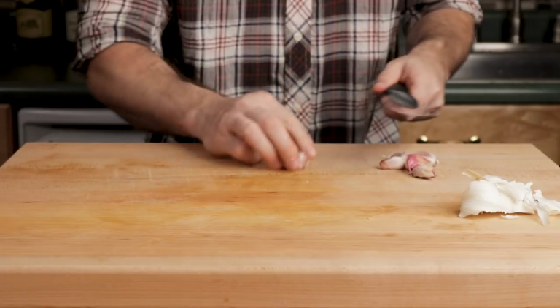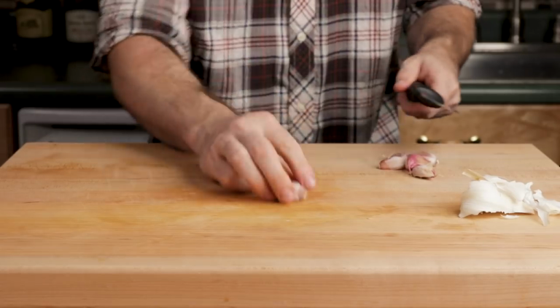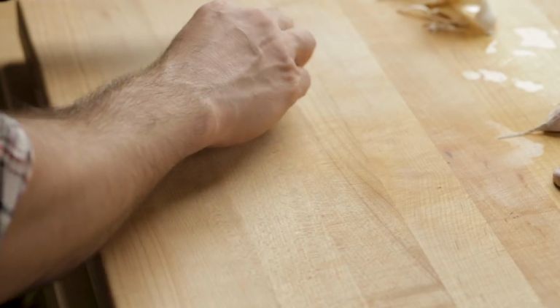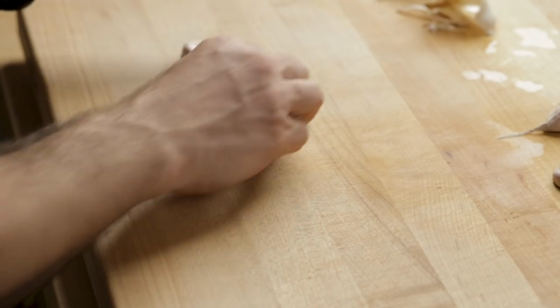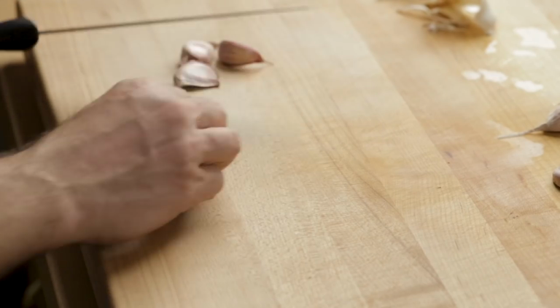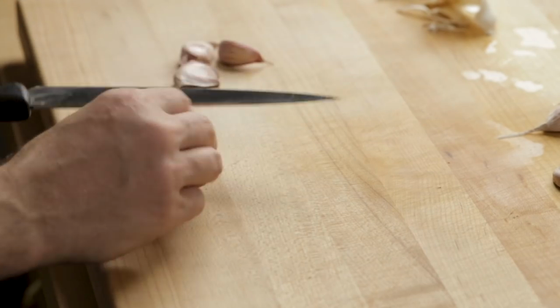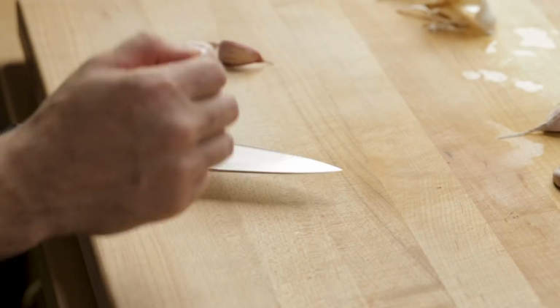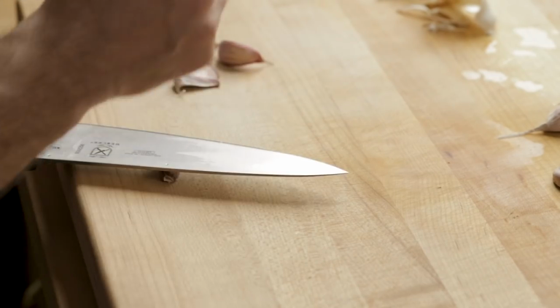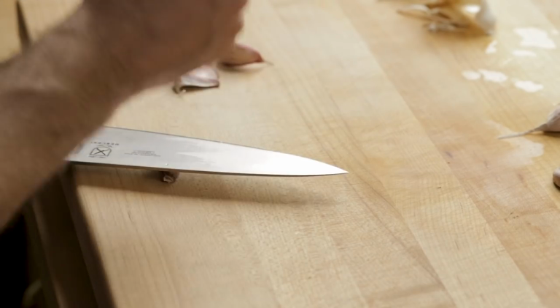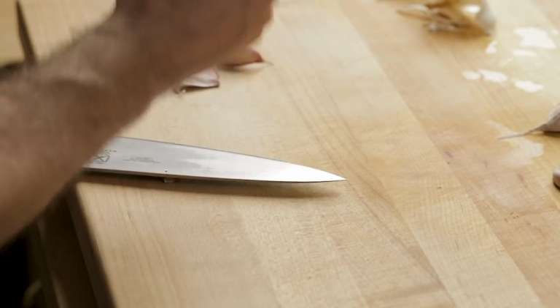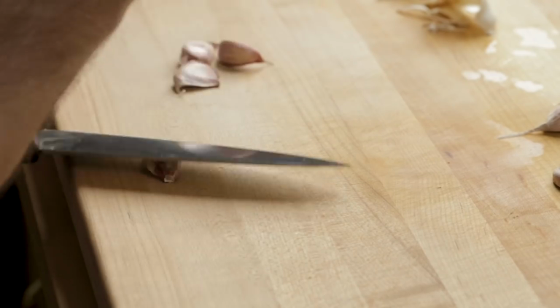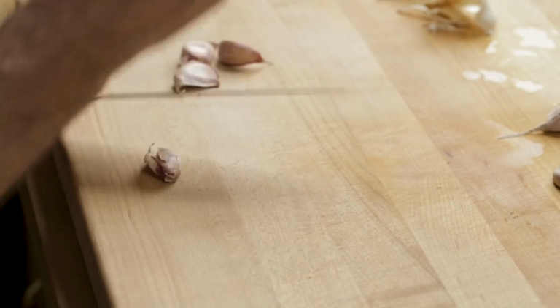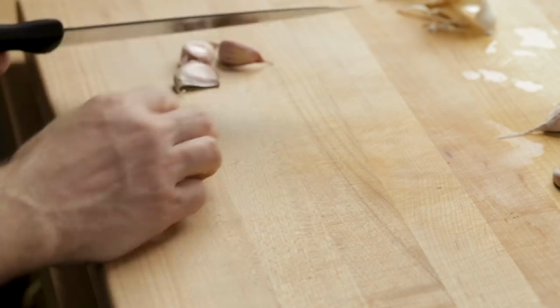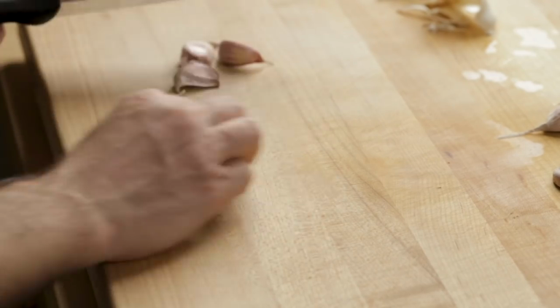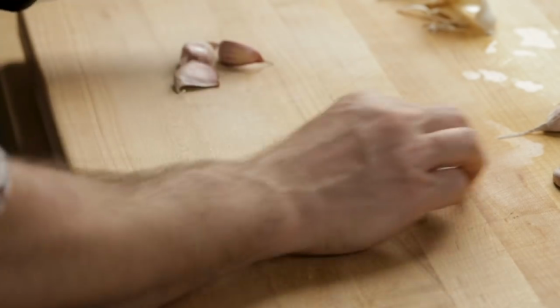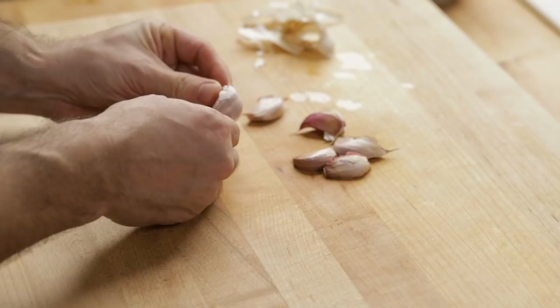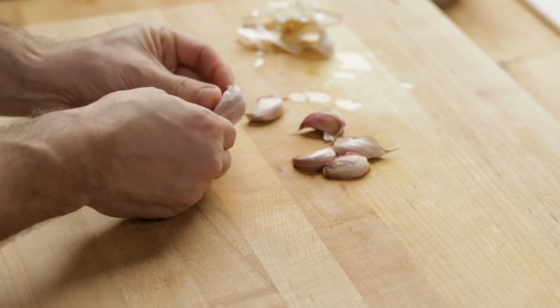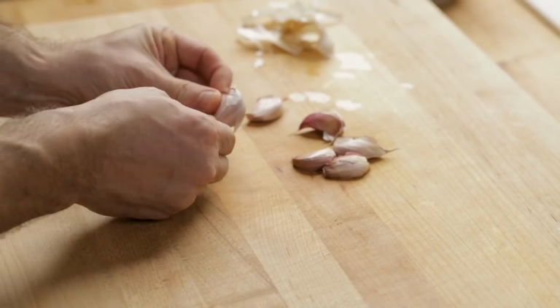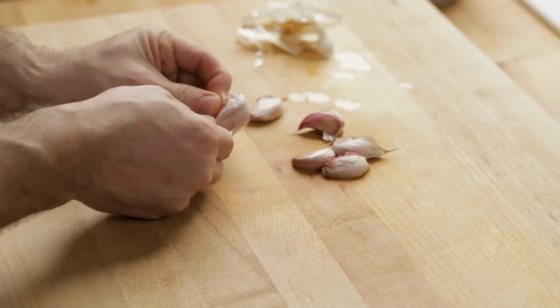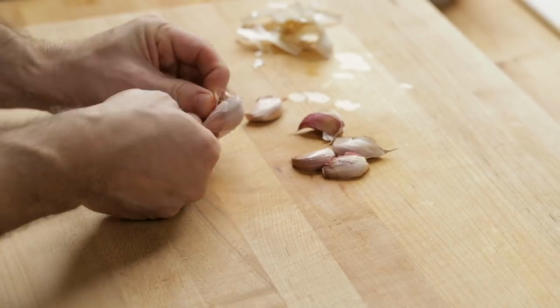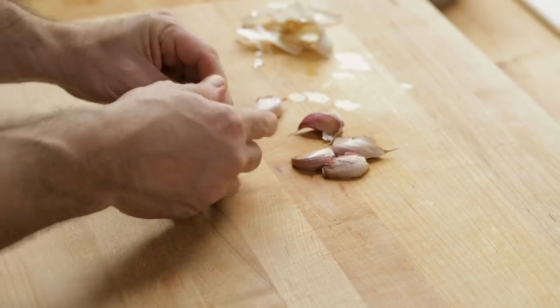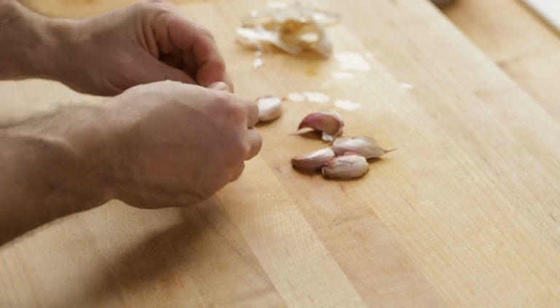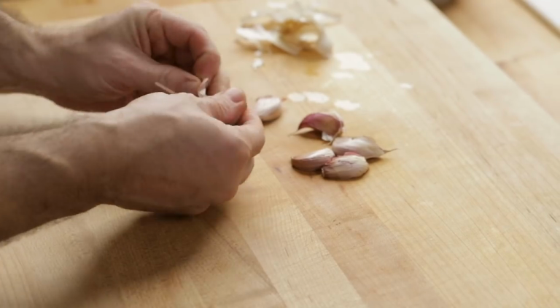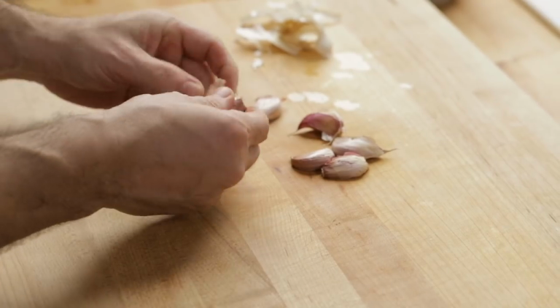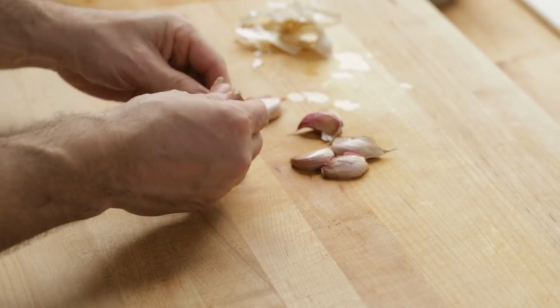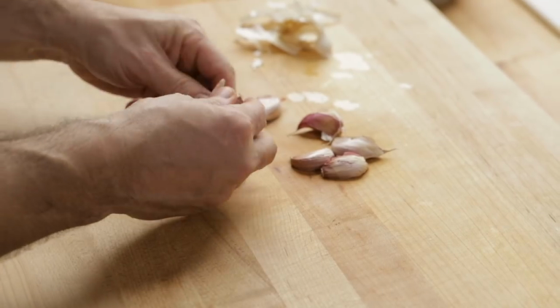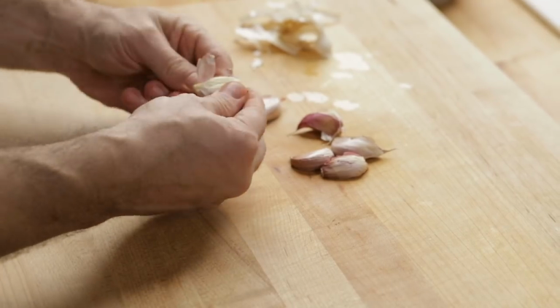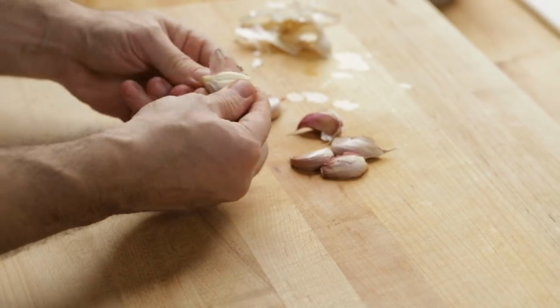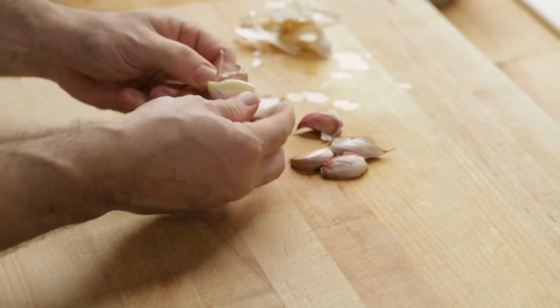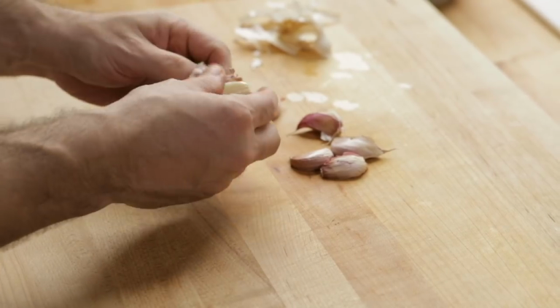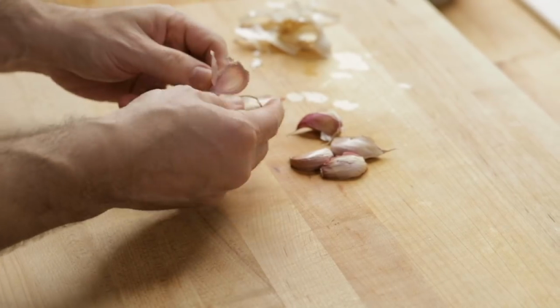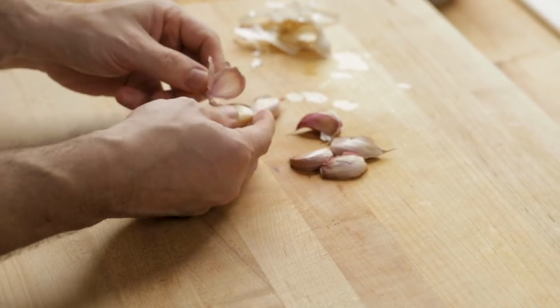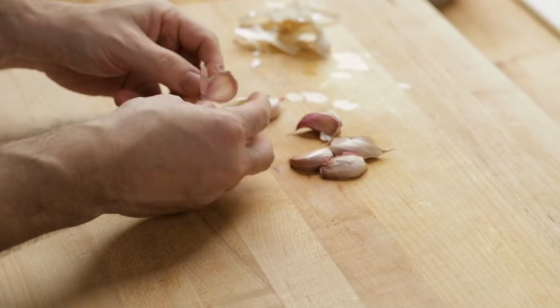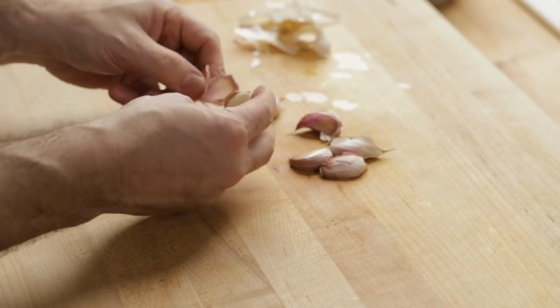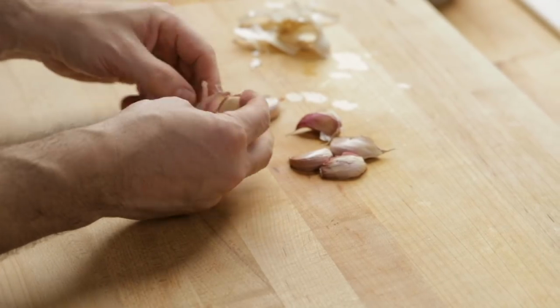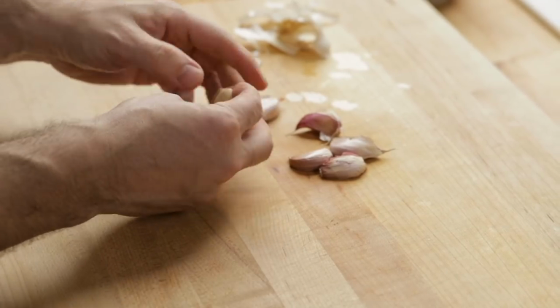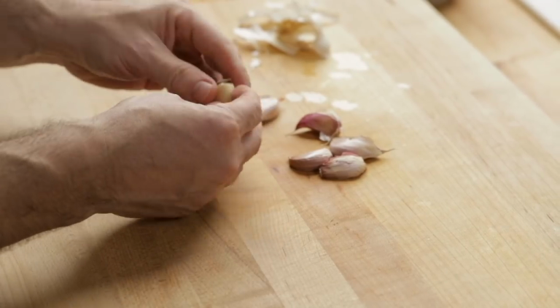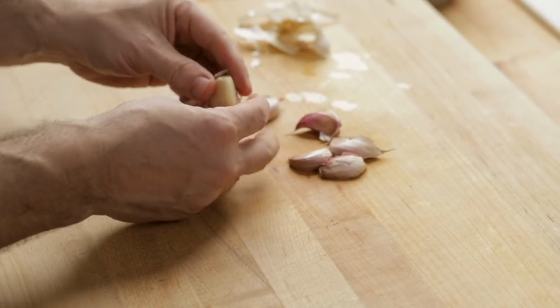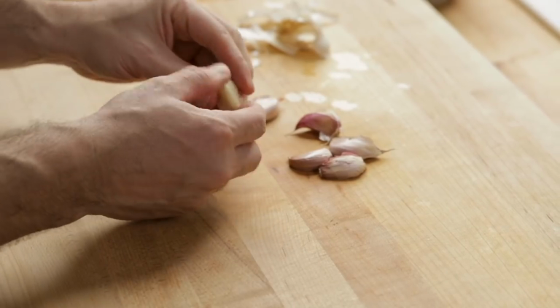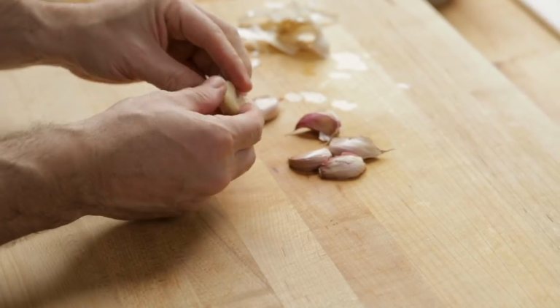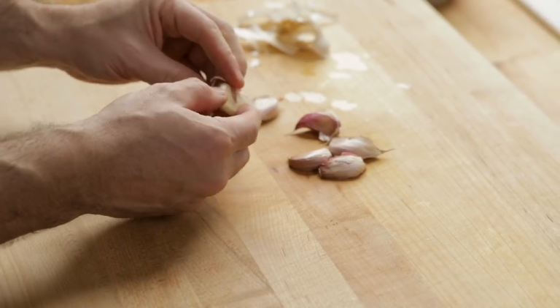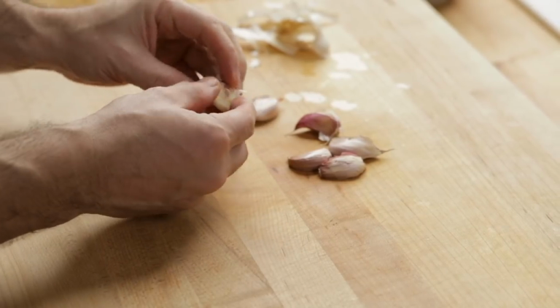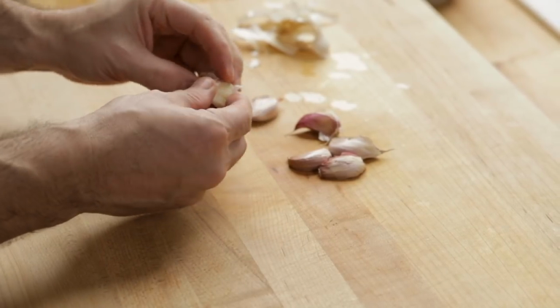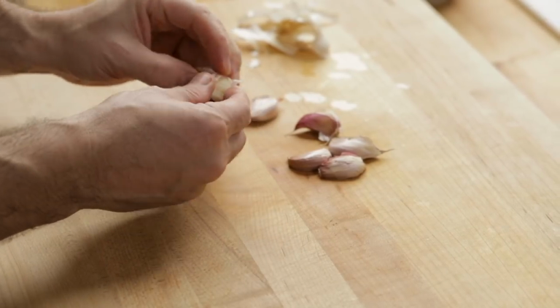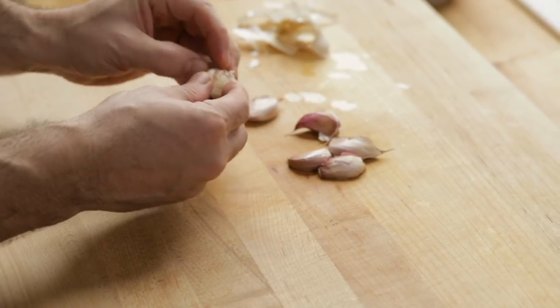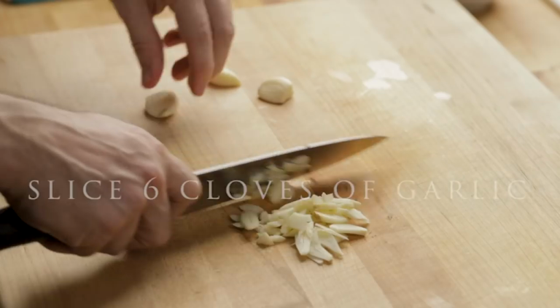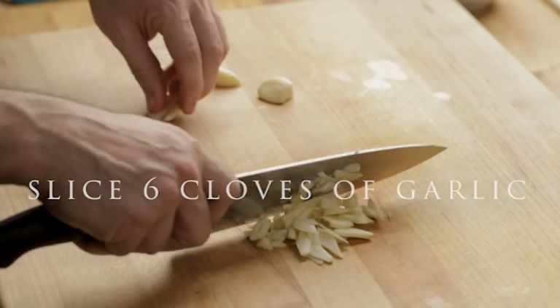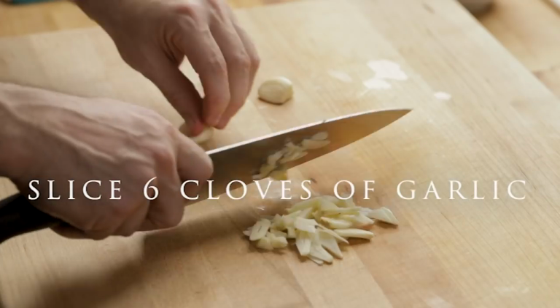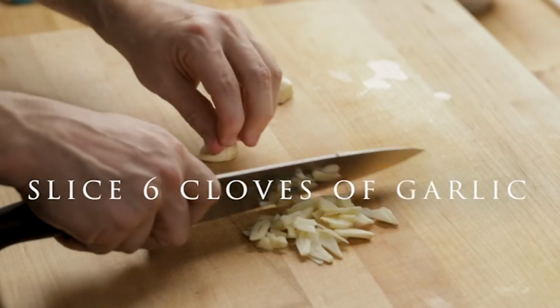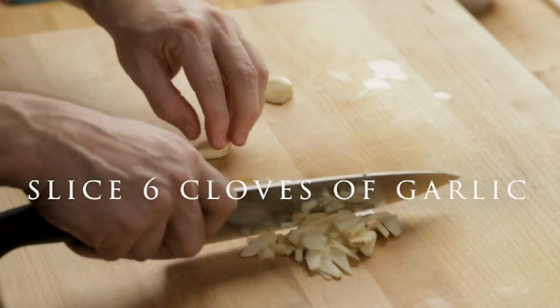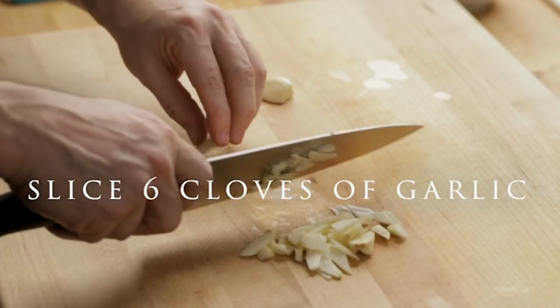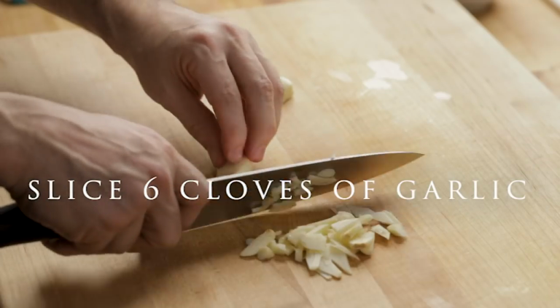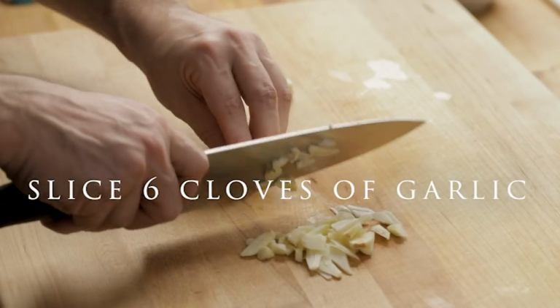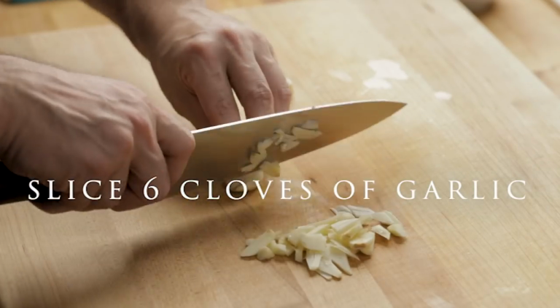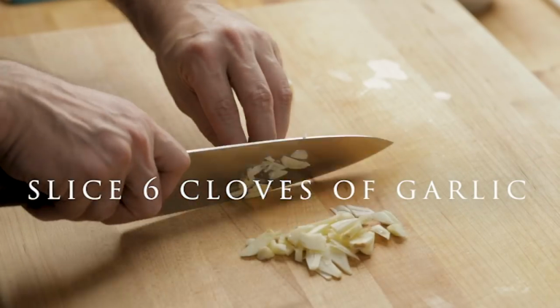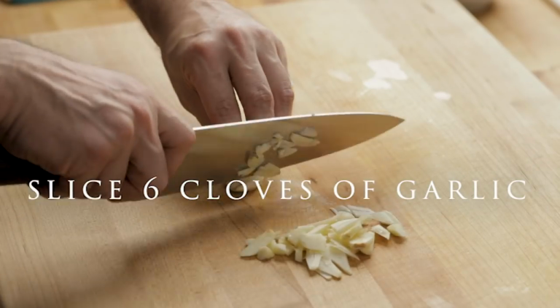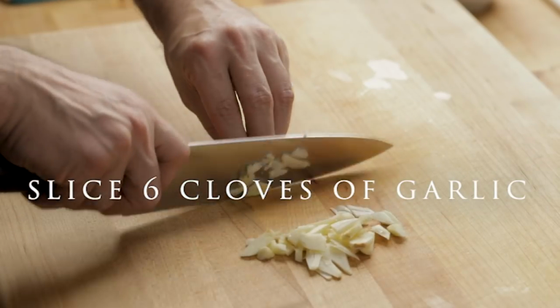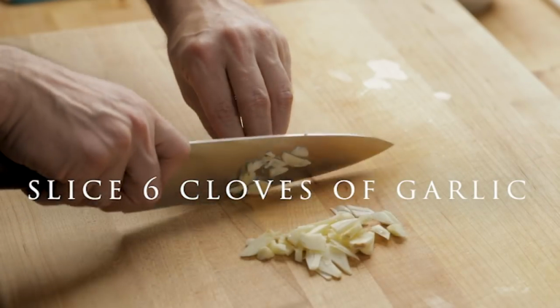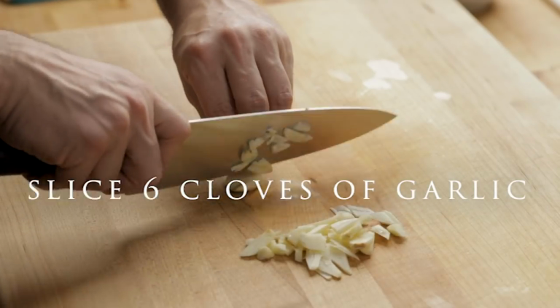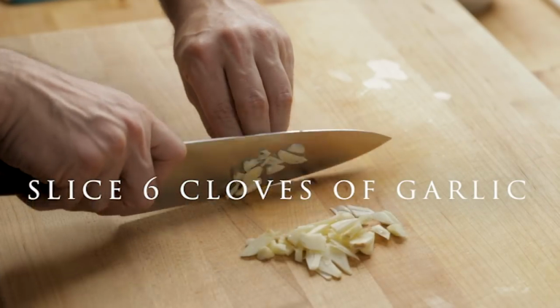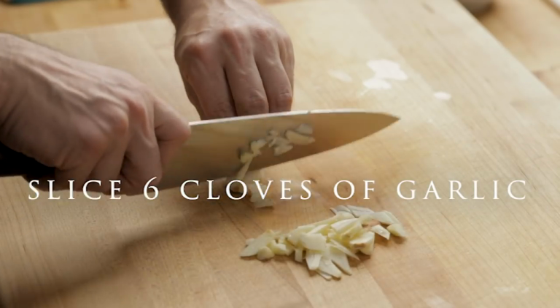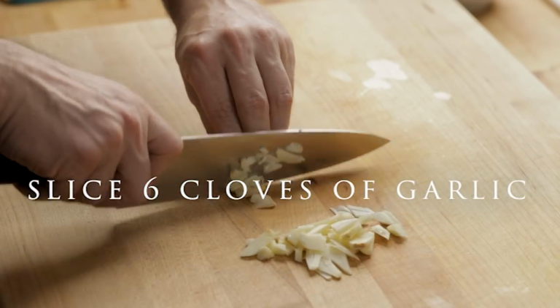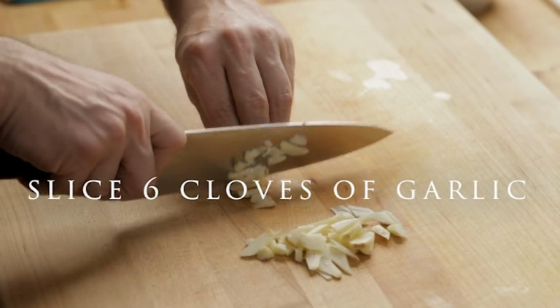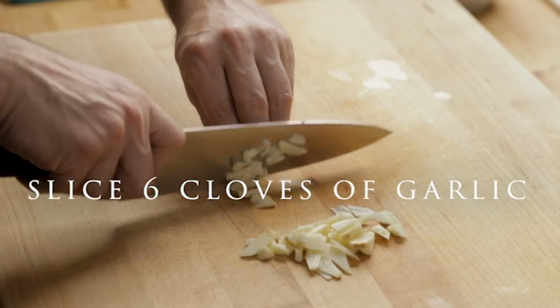Take six cloves of garlic — you can use ten if you like. Just give it a little hit to remove the skin and then slice it.